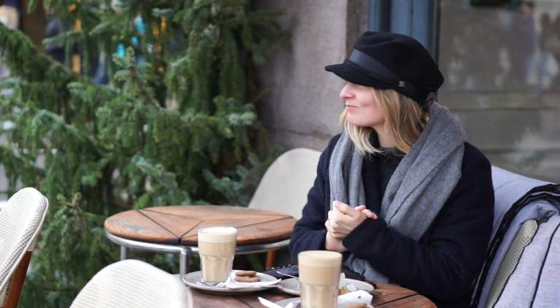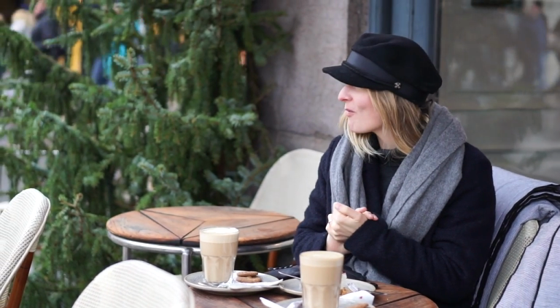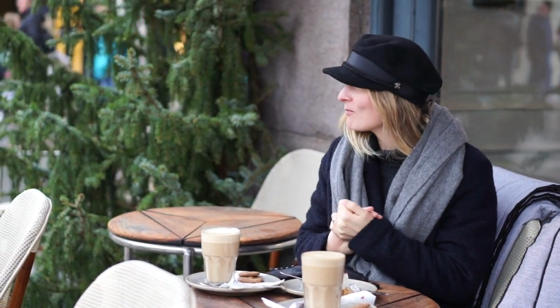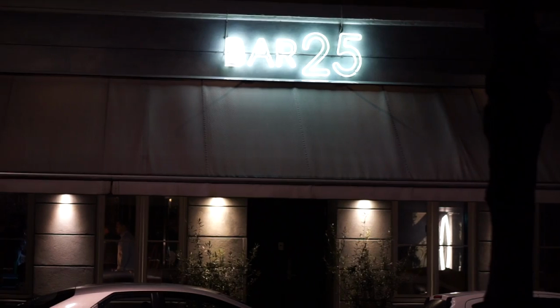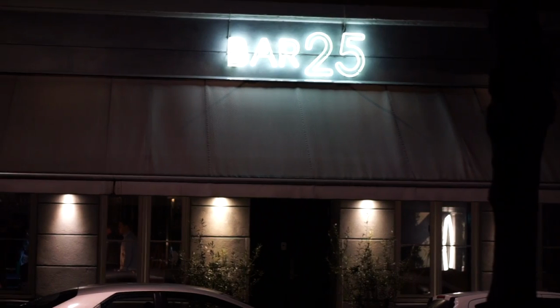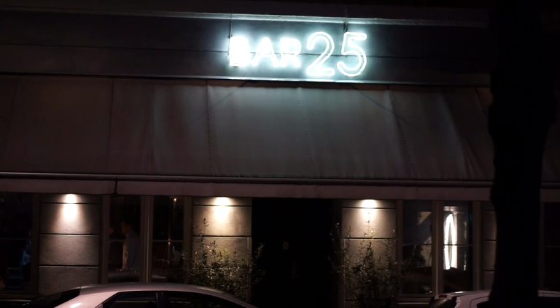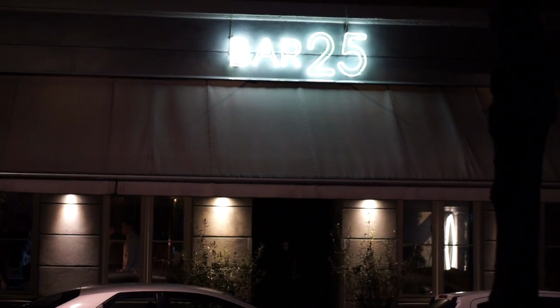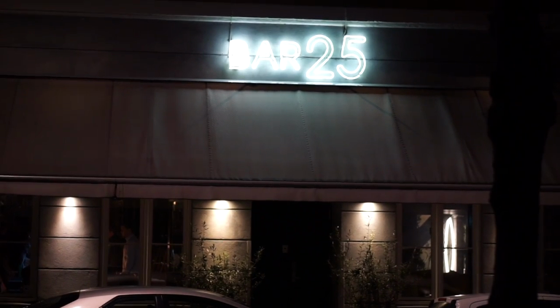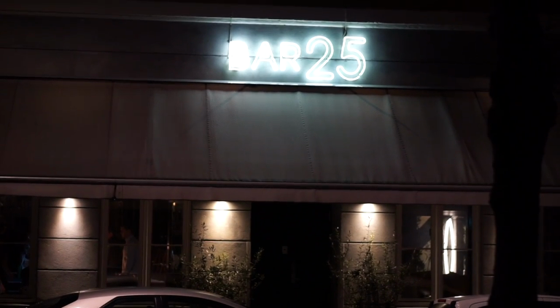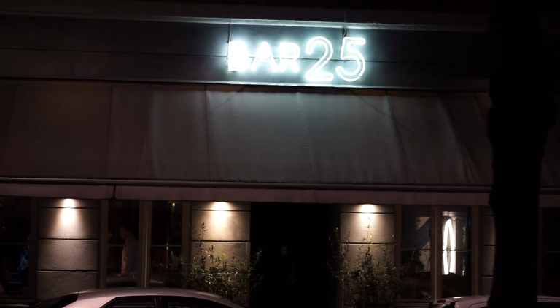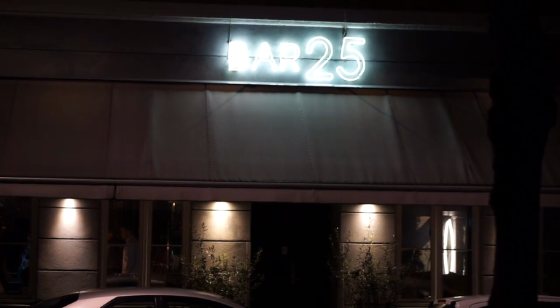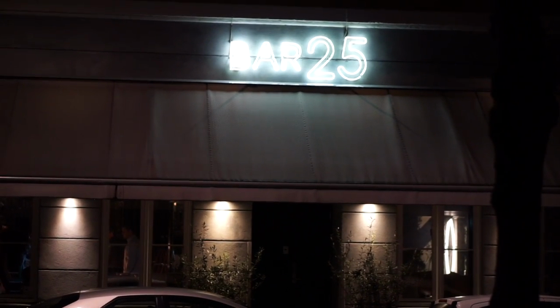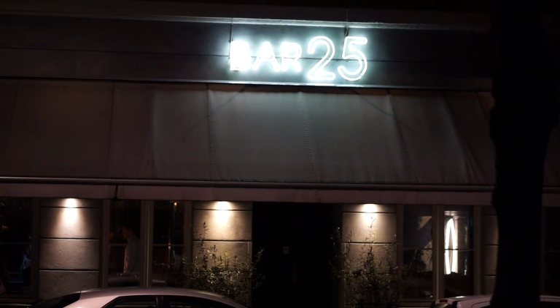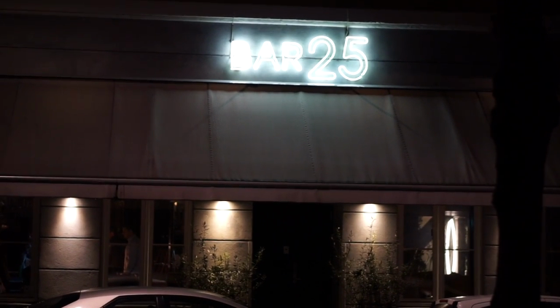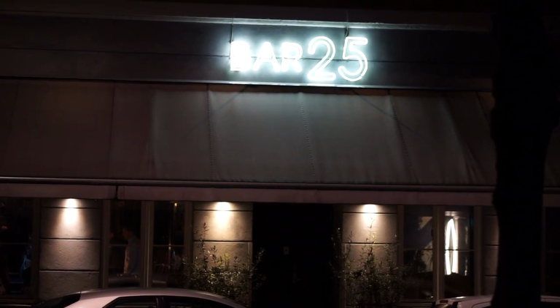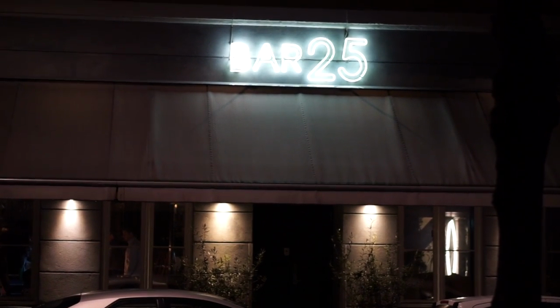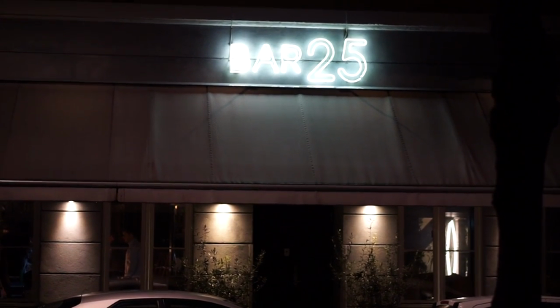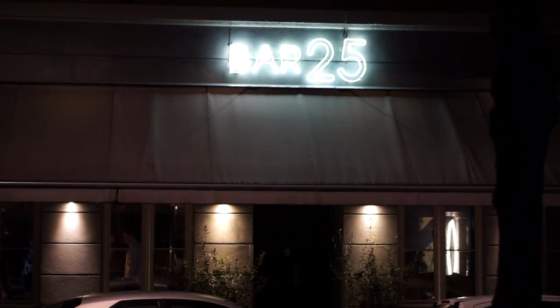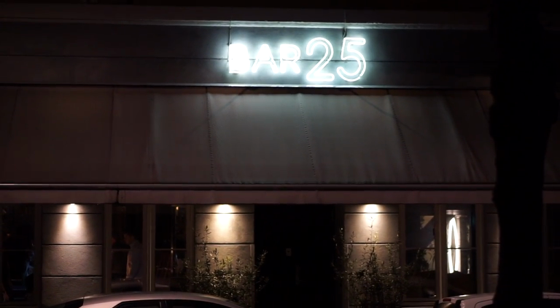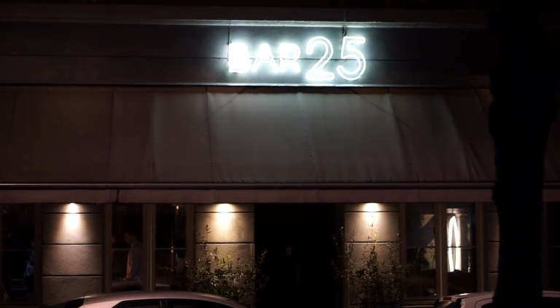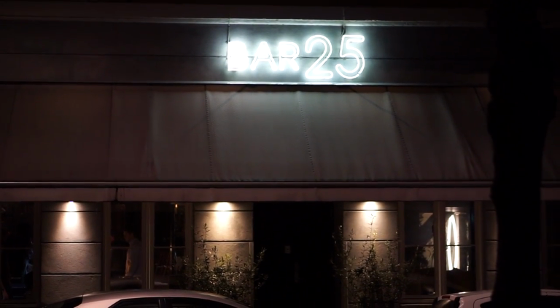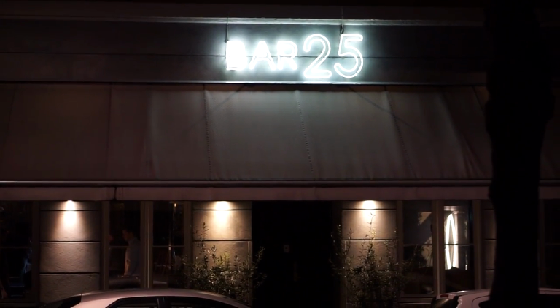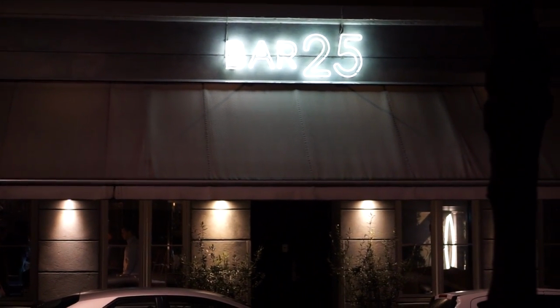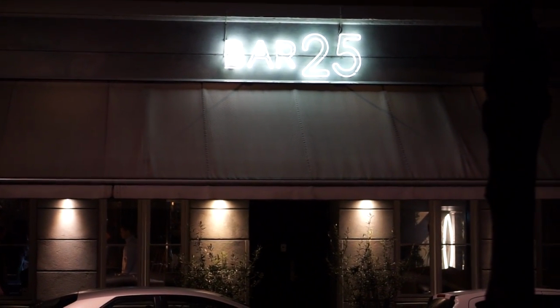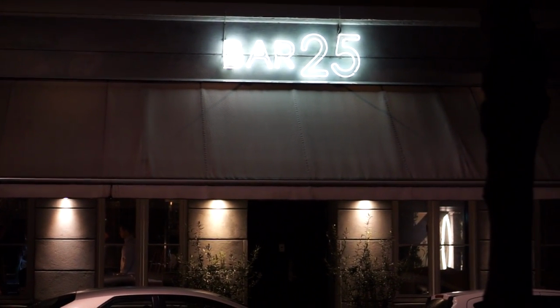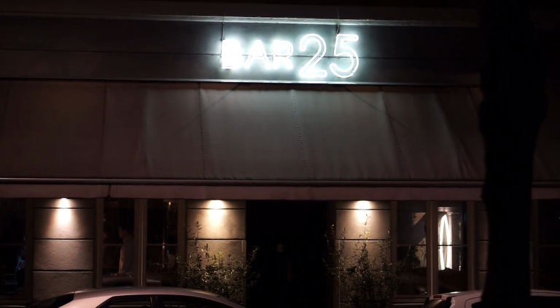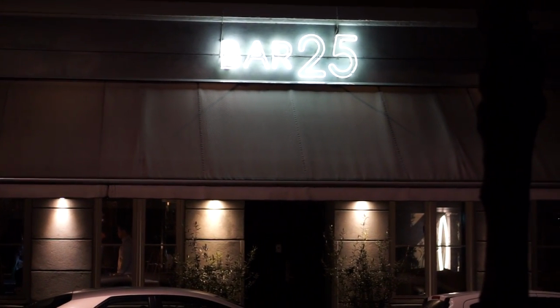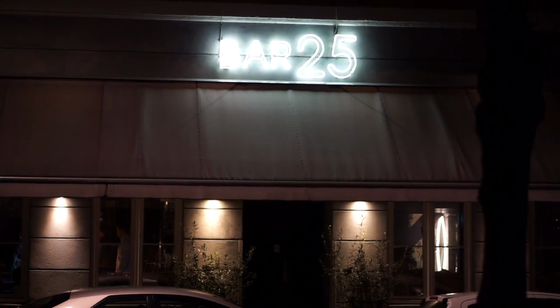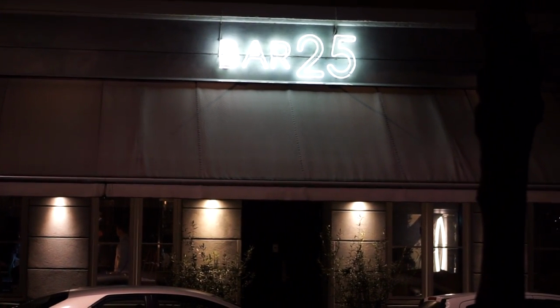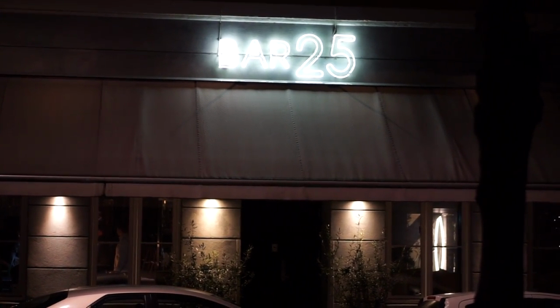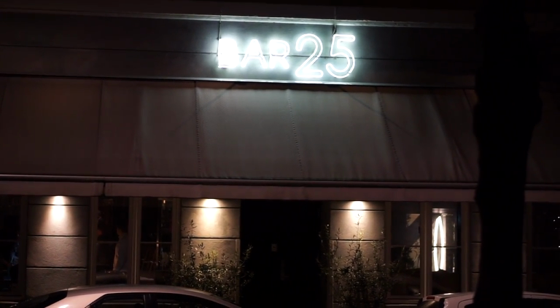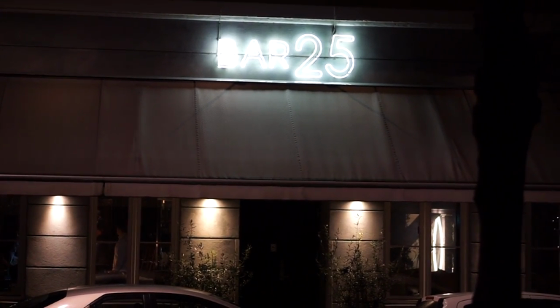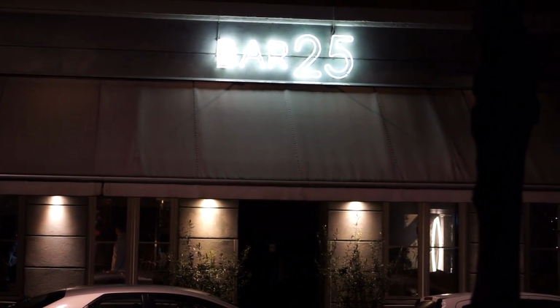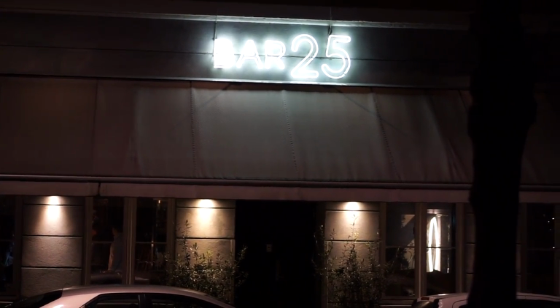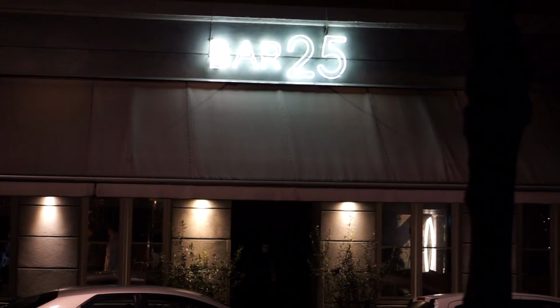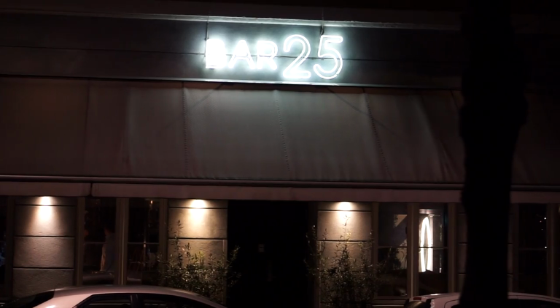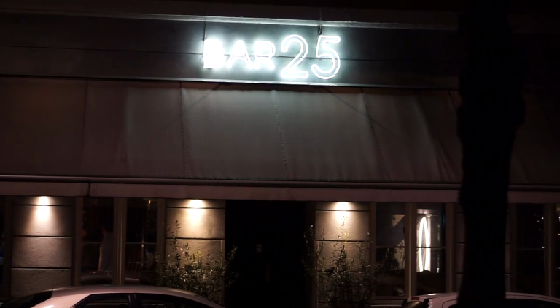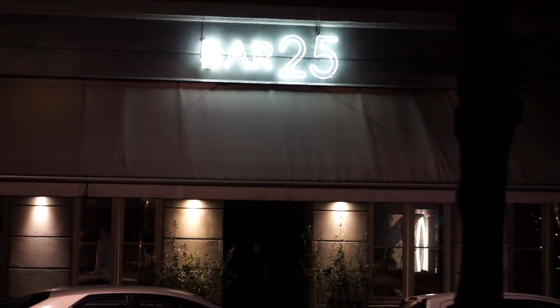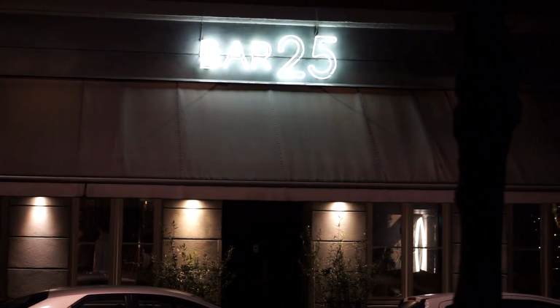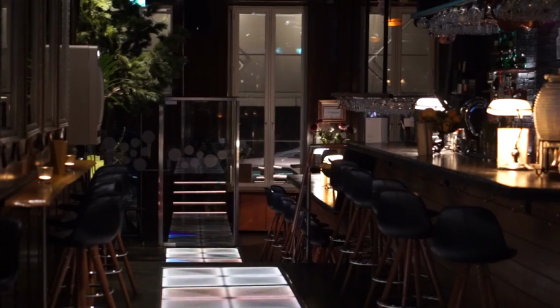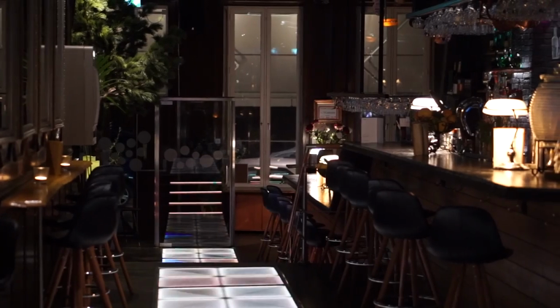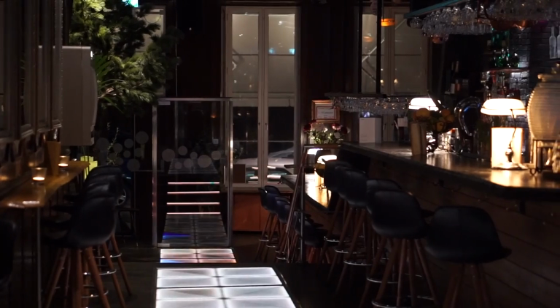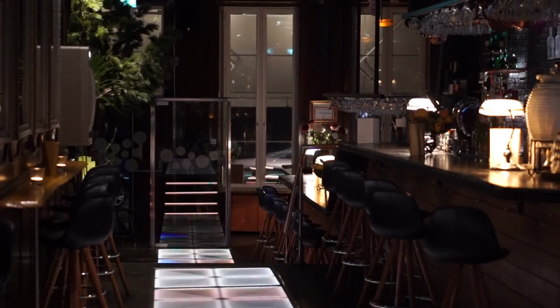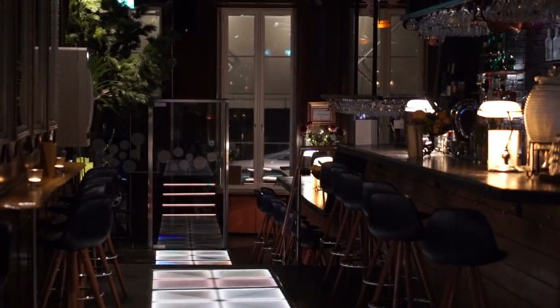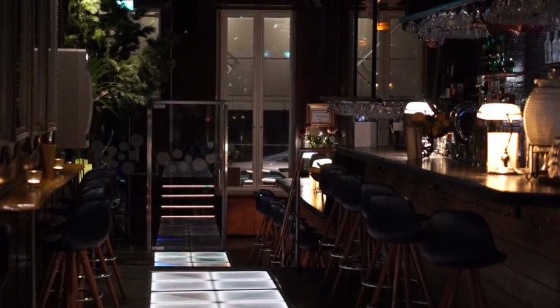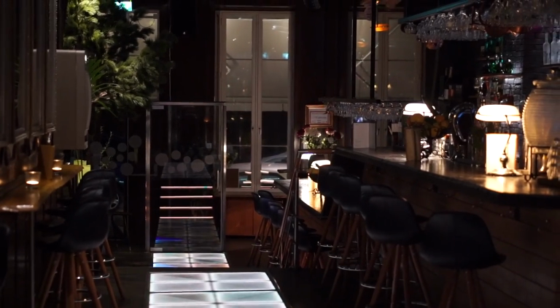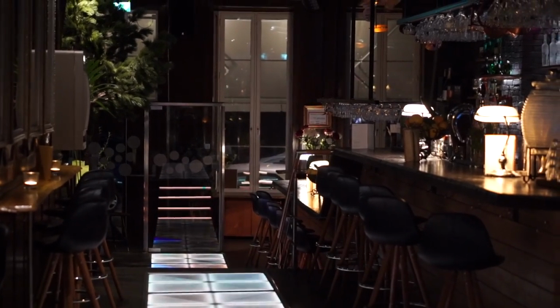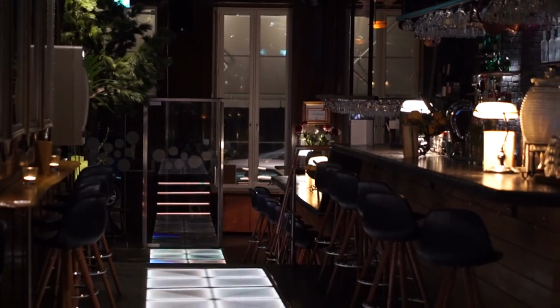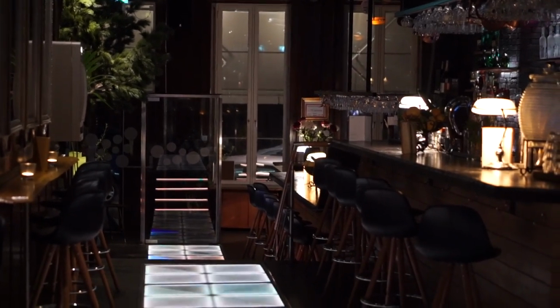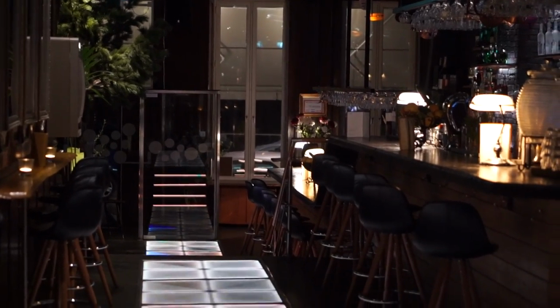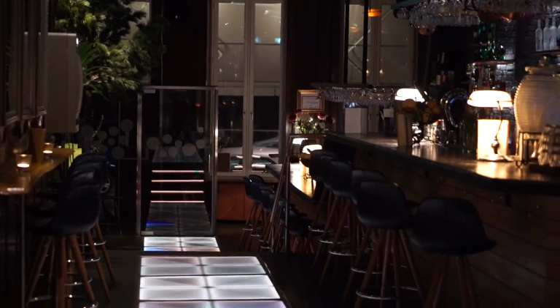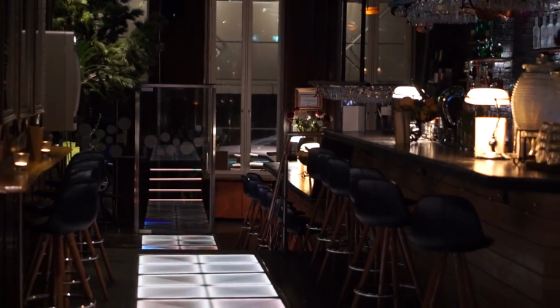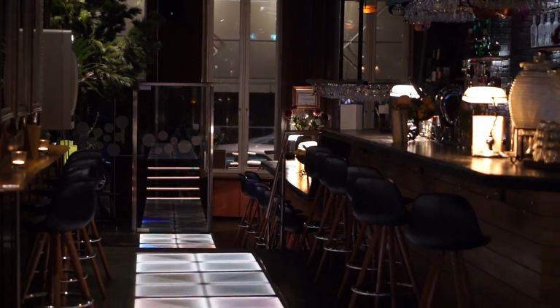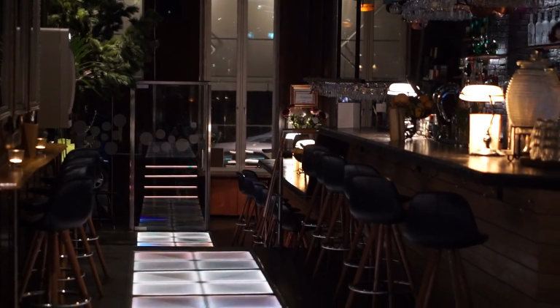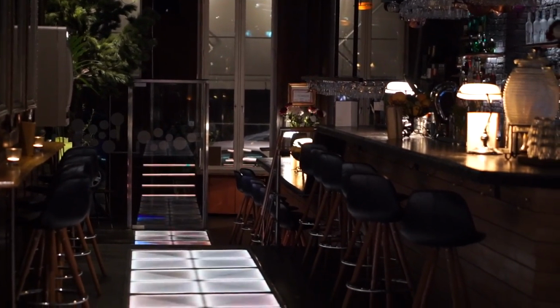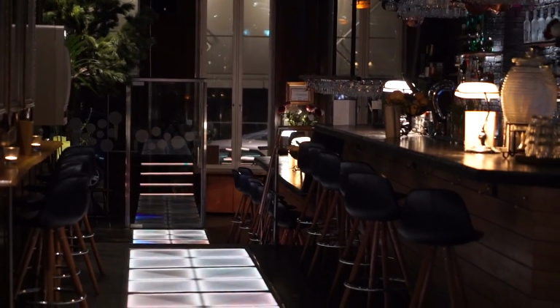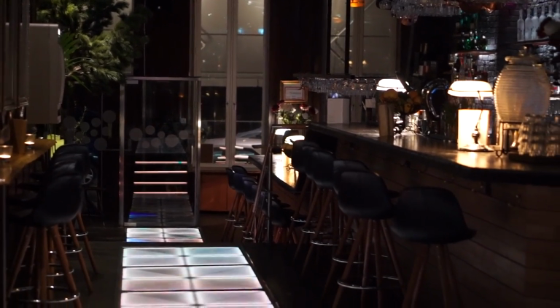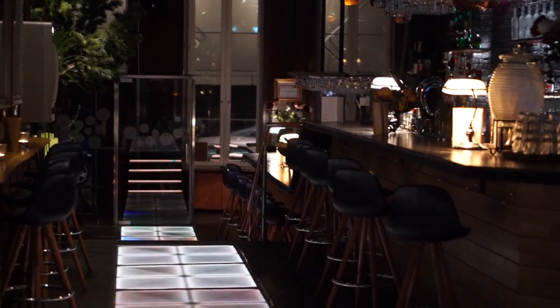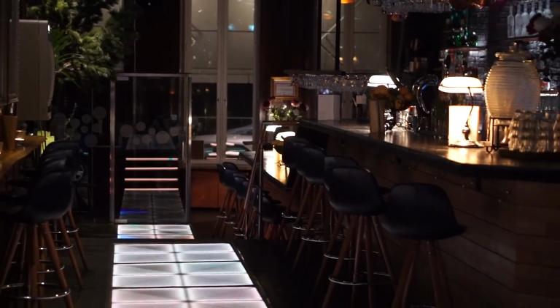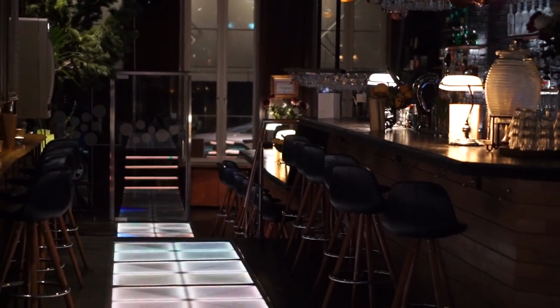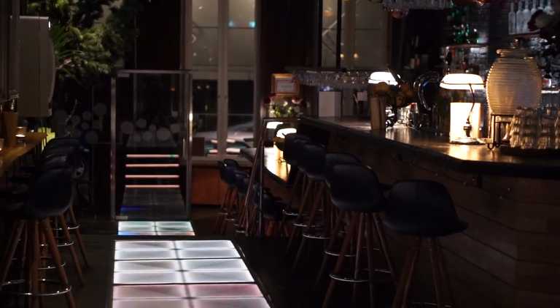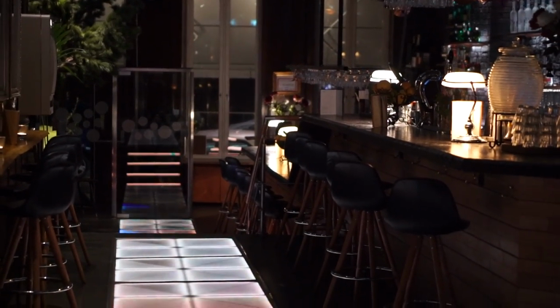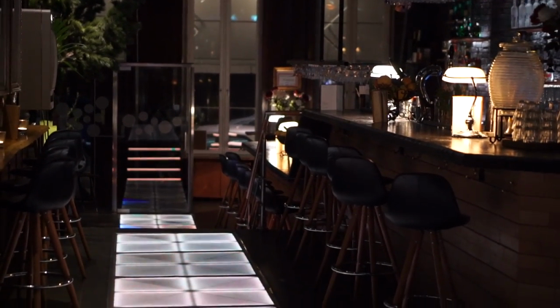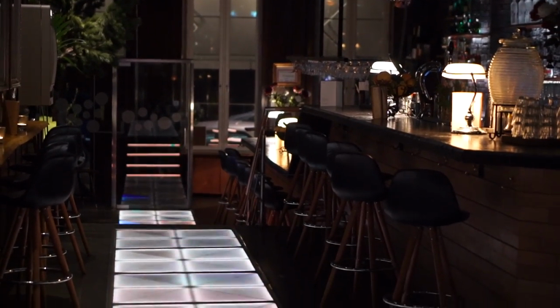We then ended this perfect day with sore feet at Bar 25 before heading back to the hotel to get some rest.